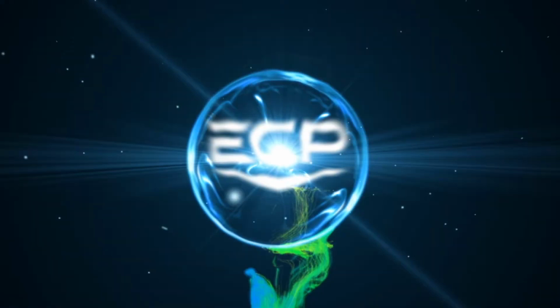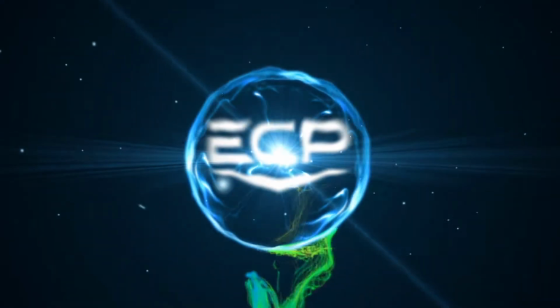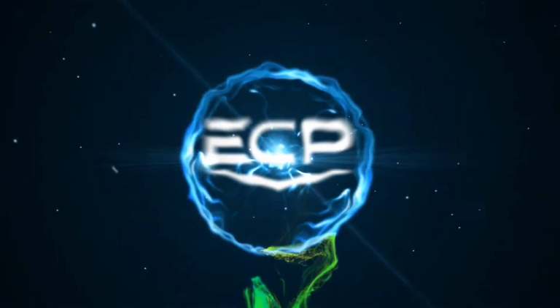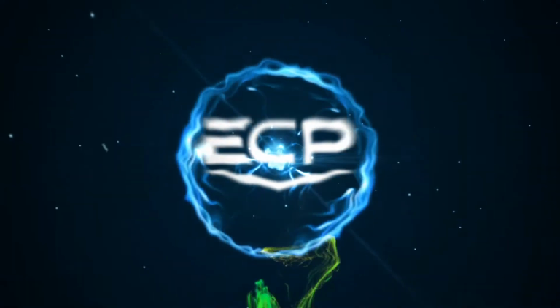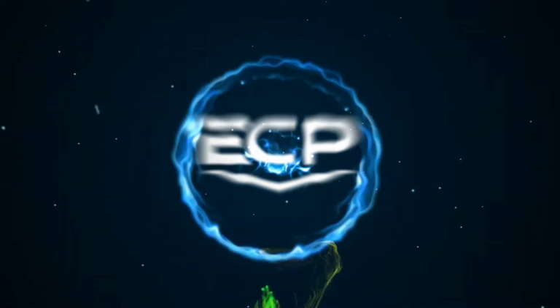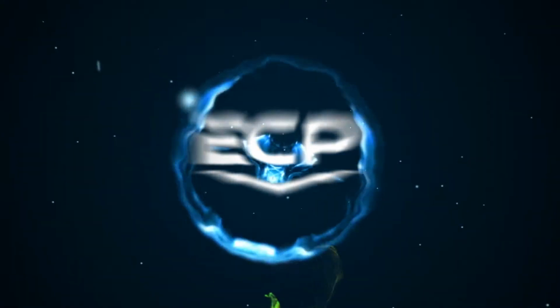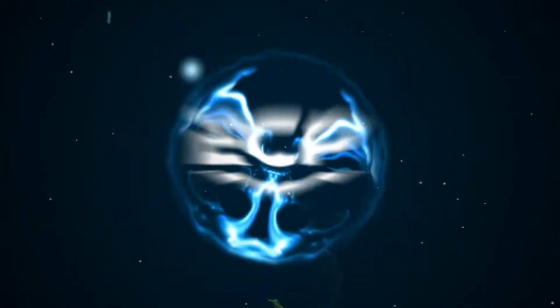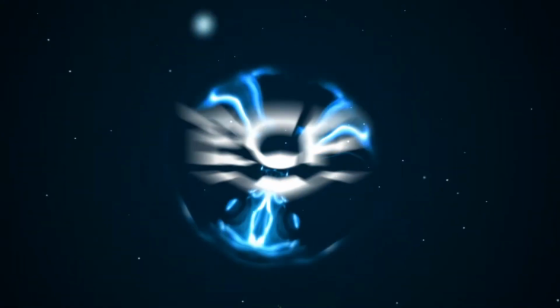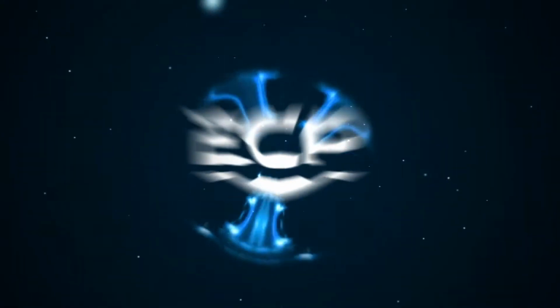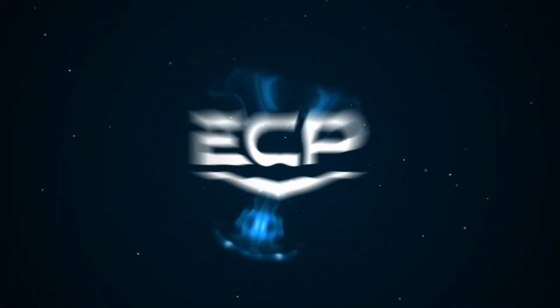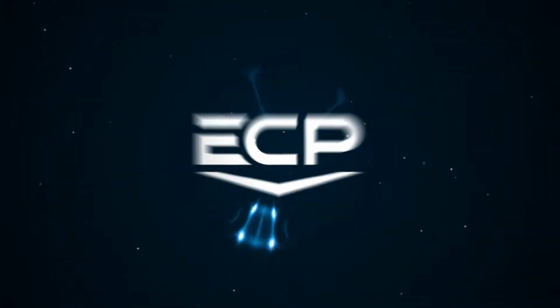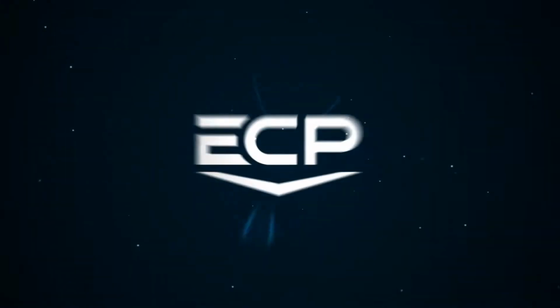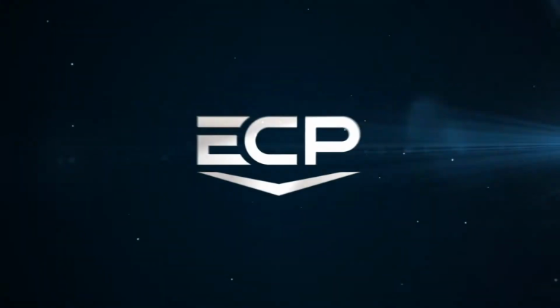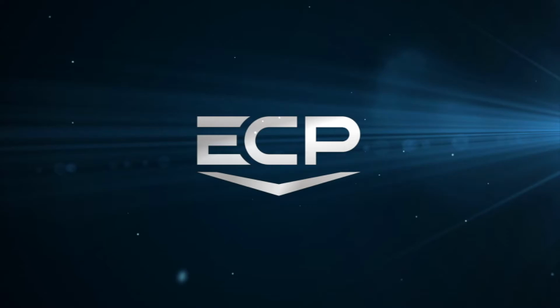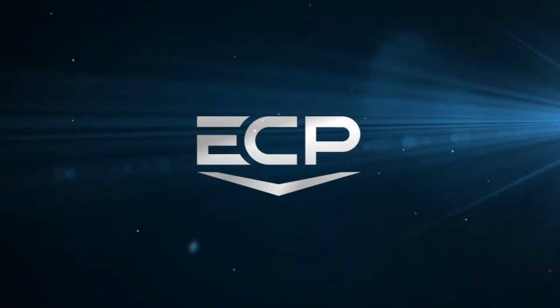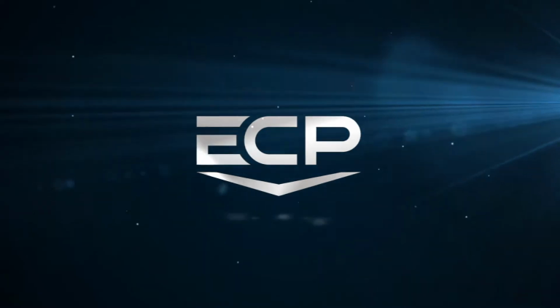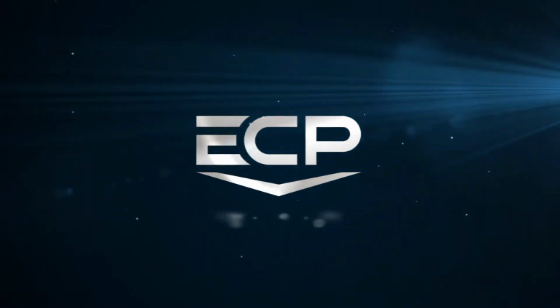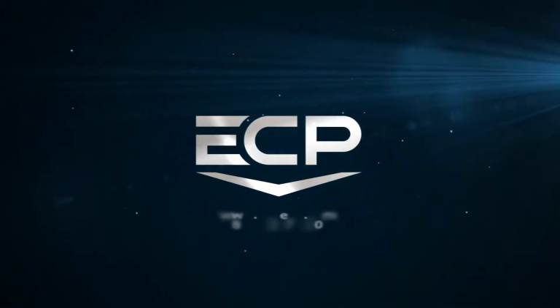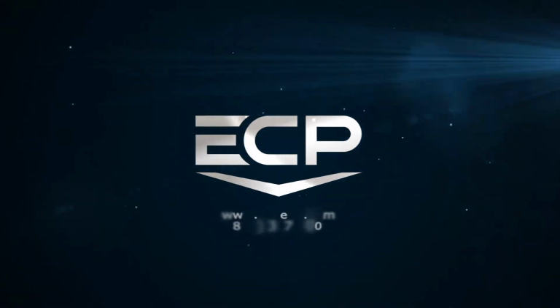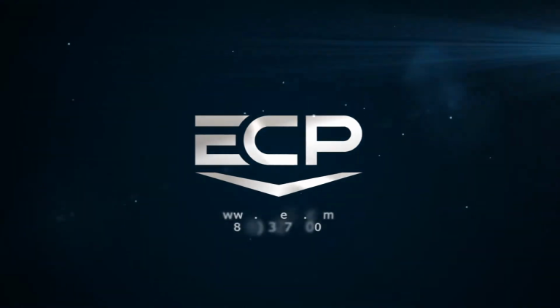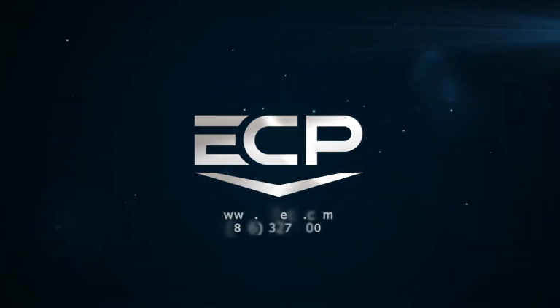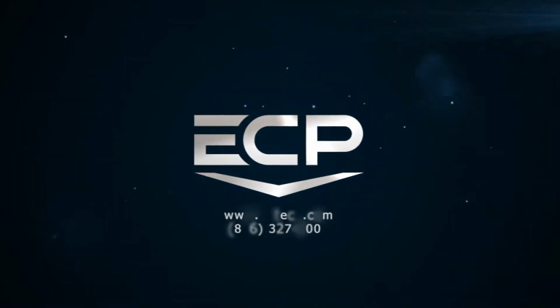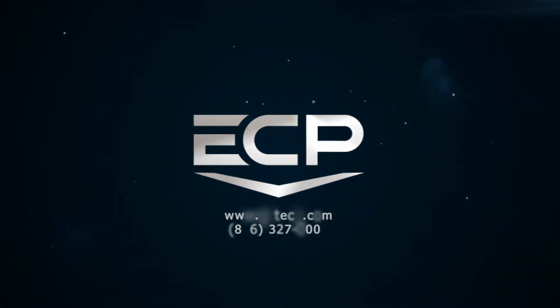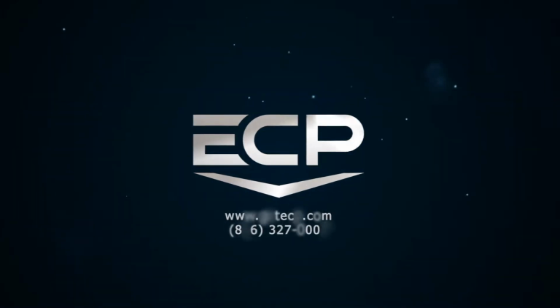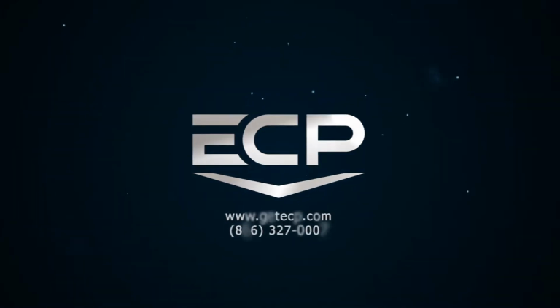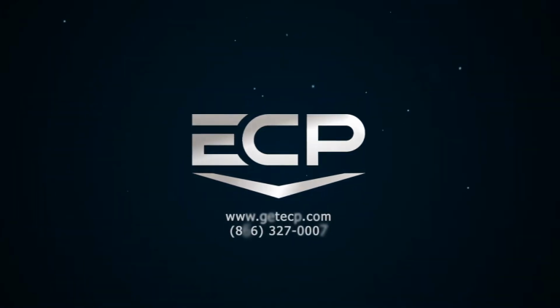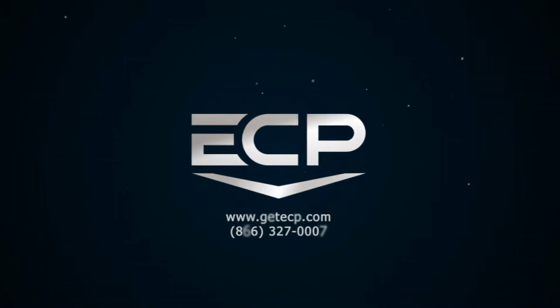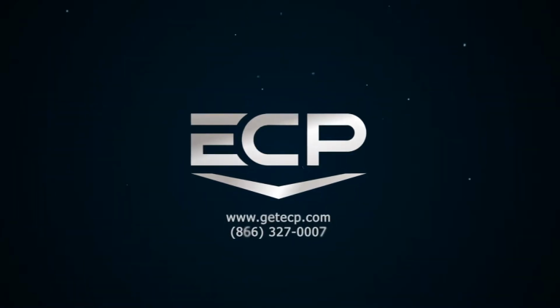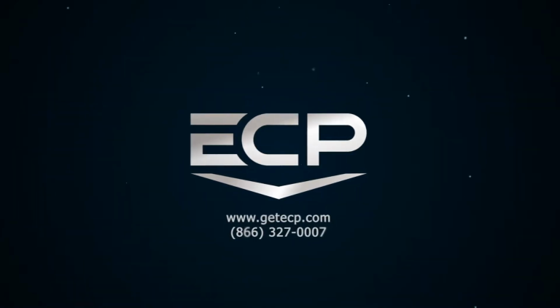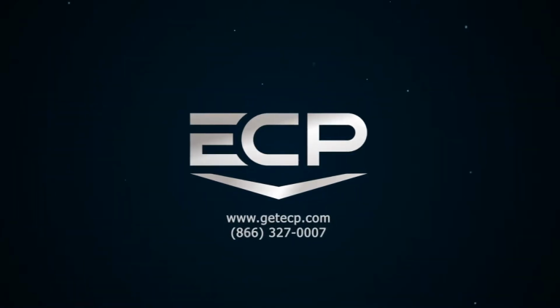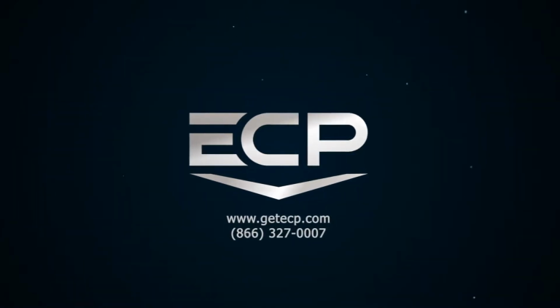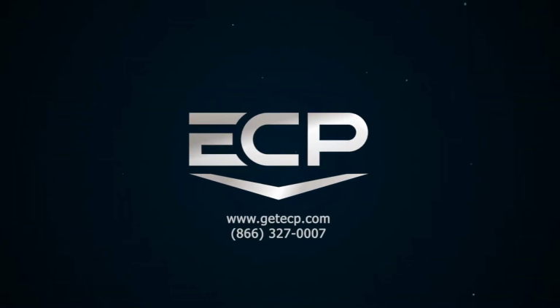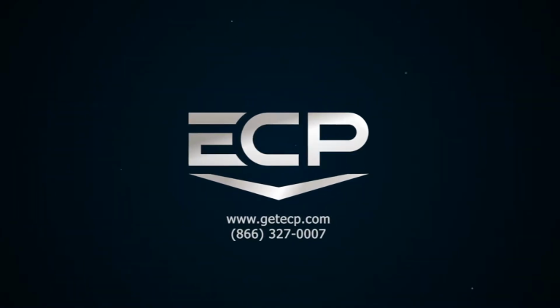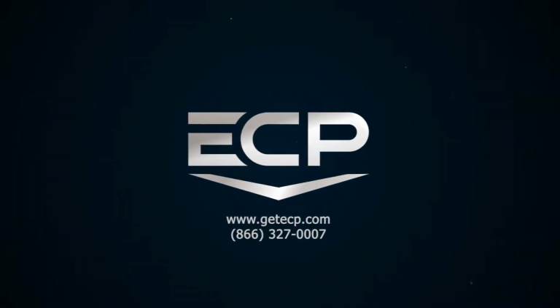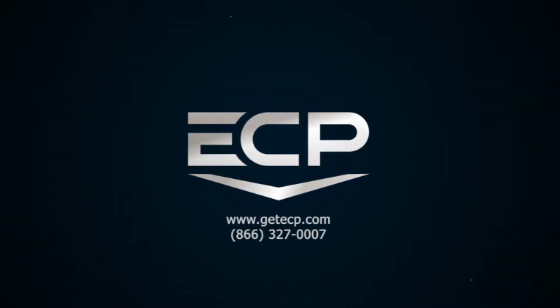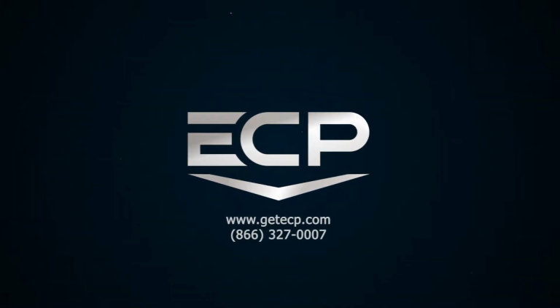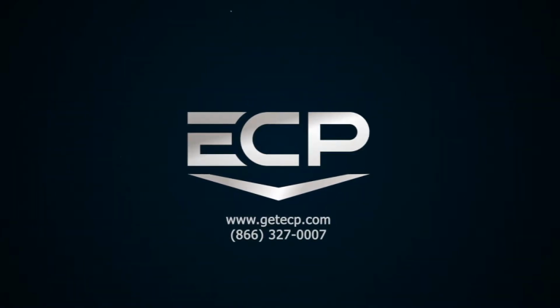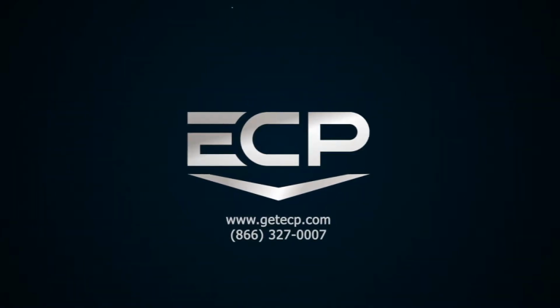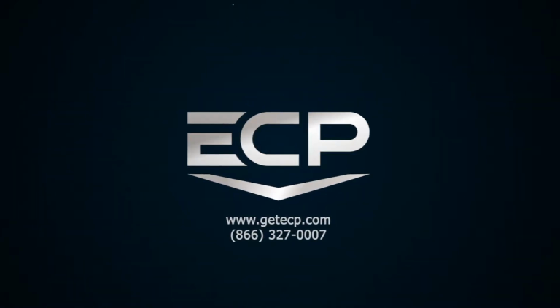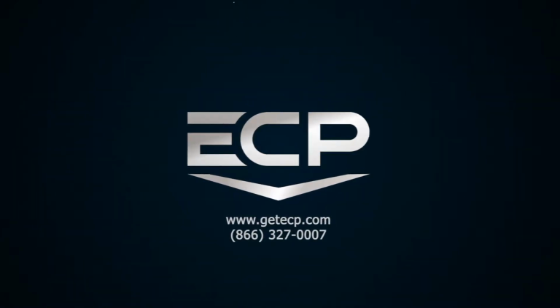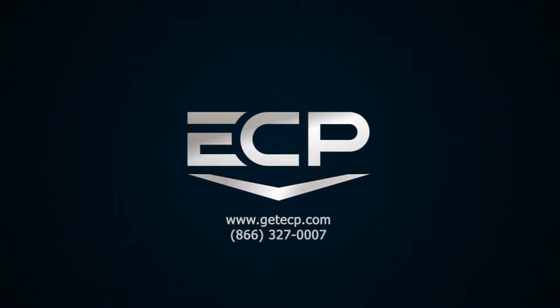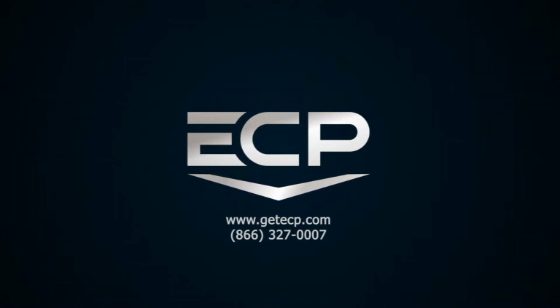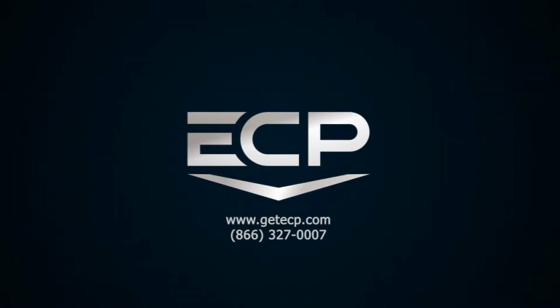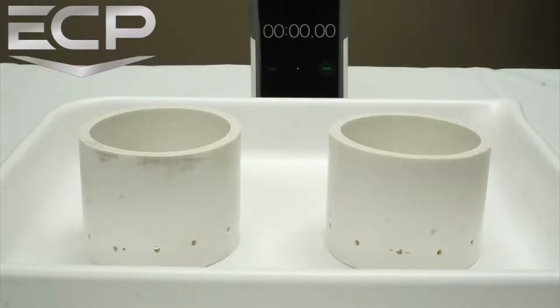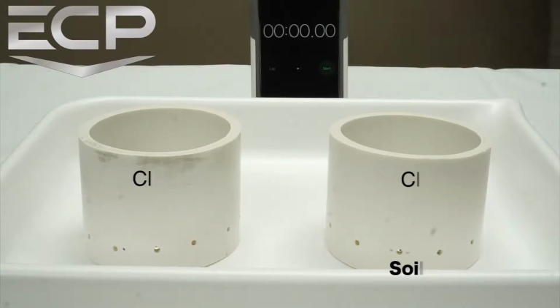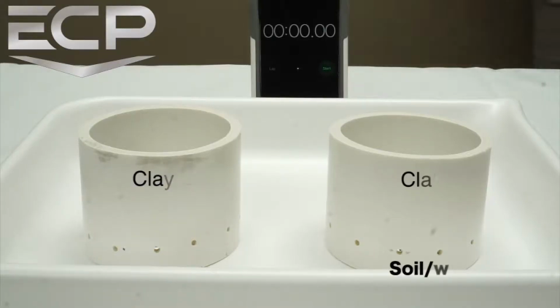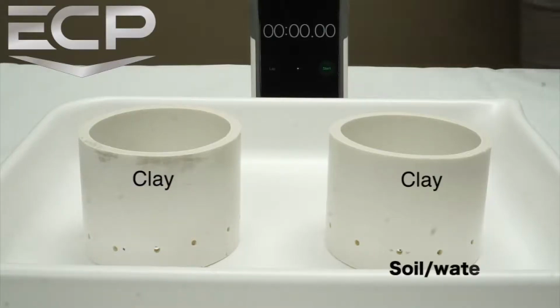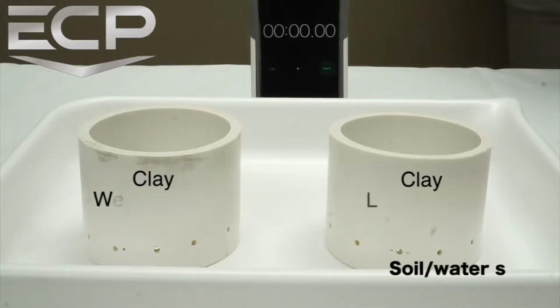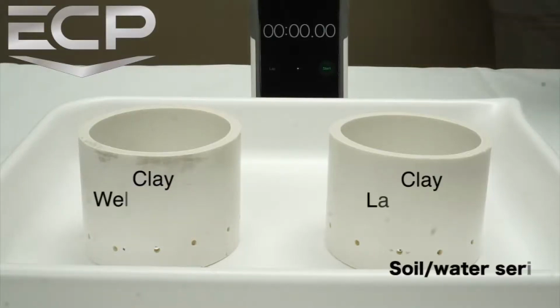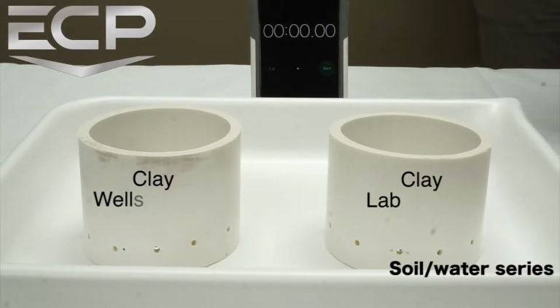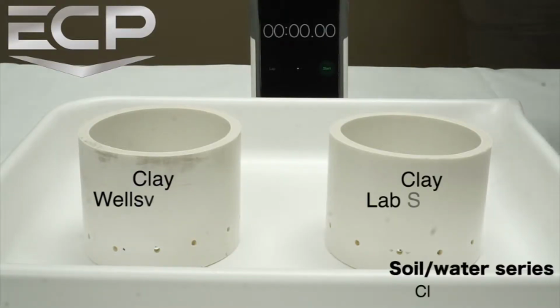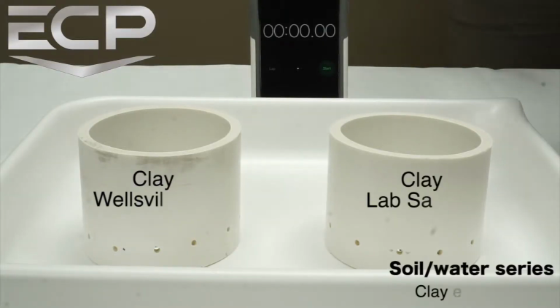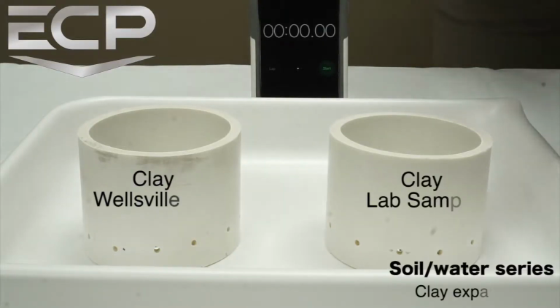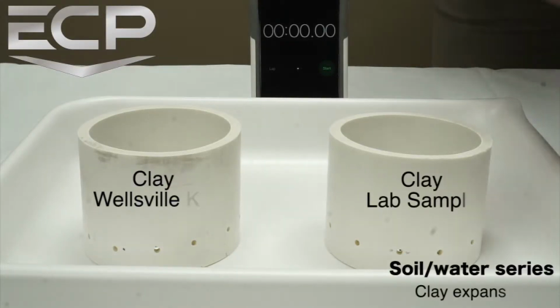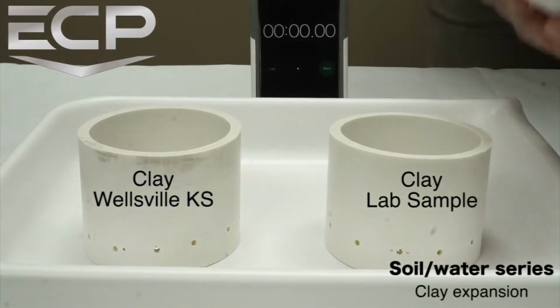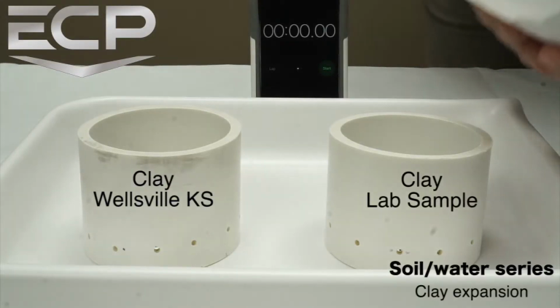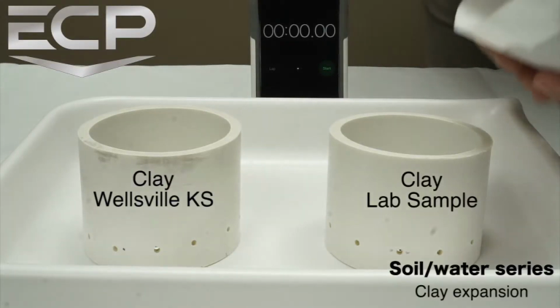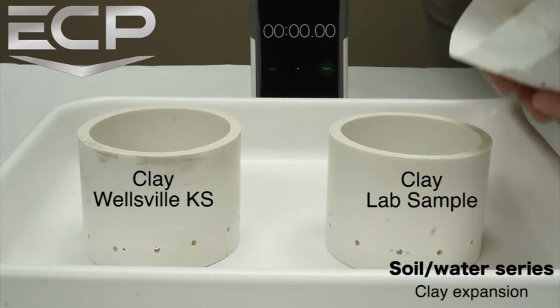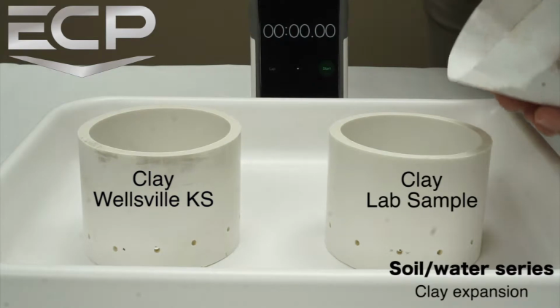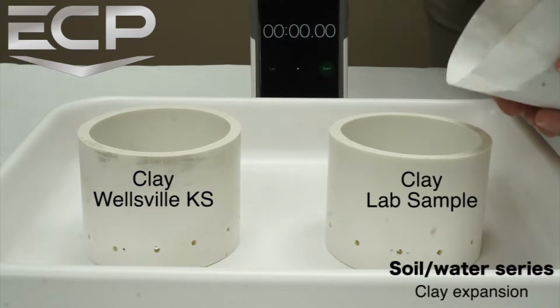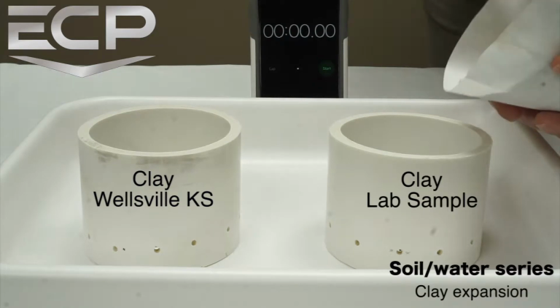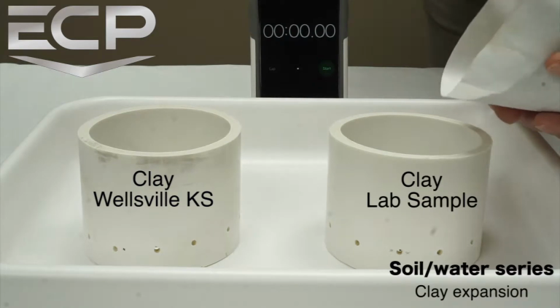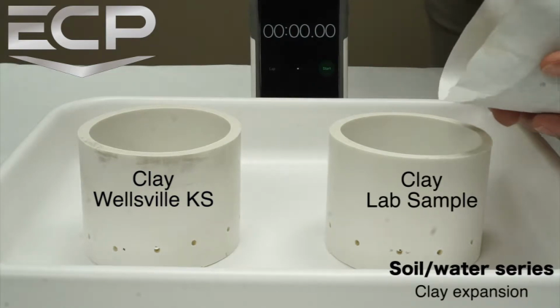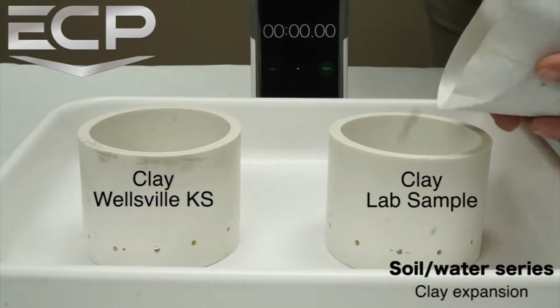Hi, this is Jeremiah again. This video continues the soil water series and shows how different types of clay react to absorbing water.